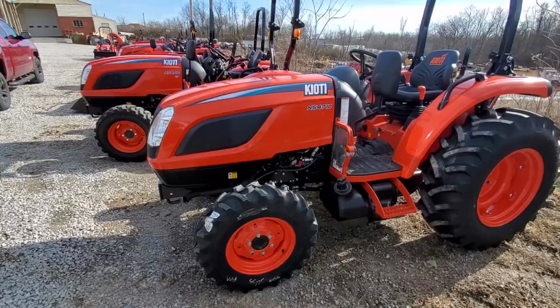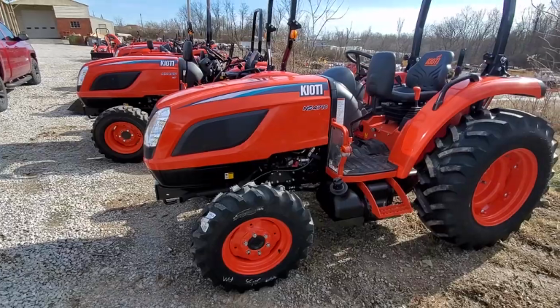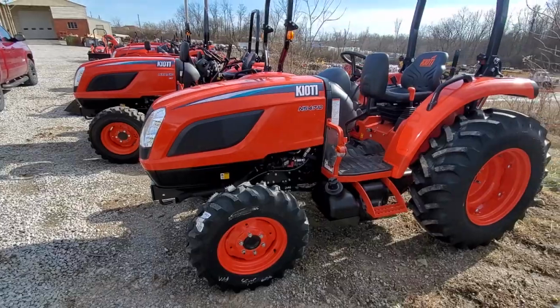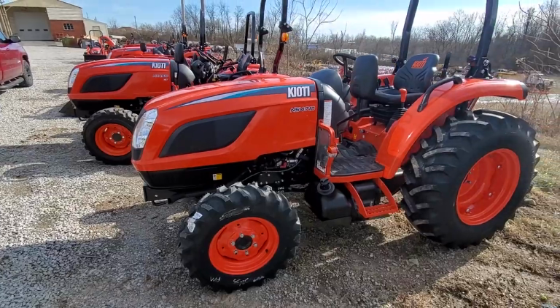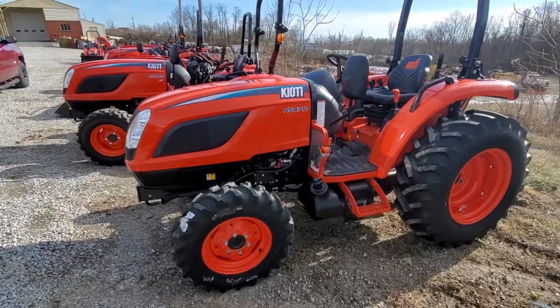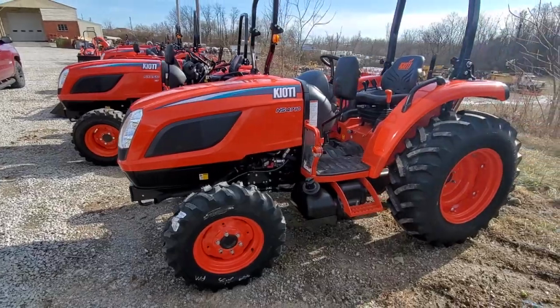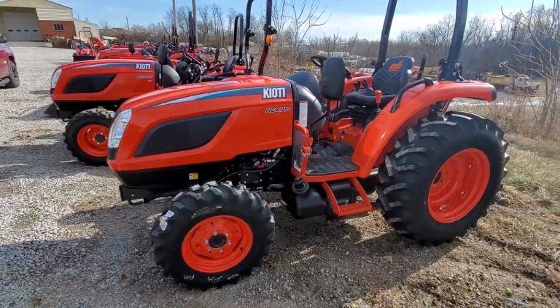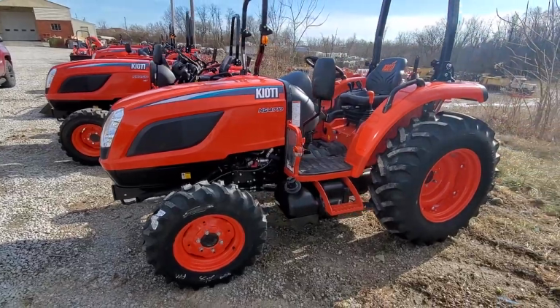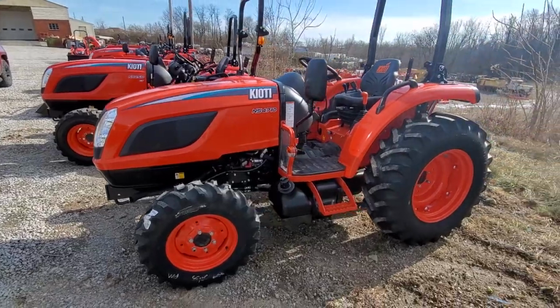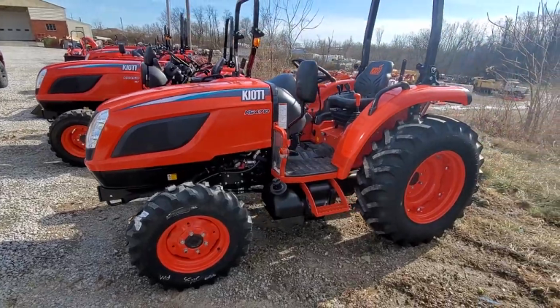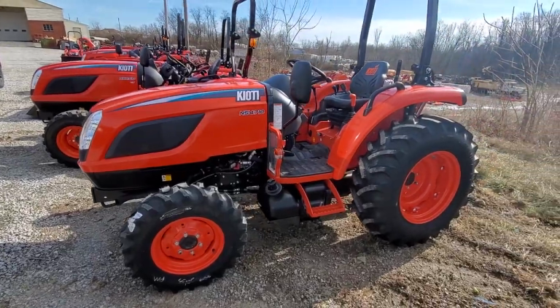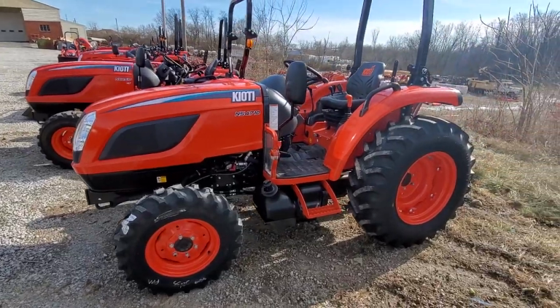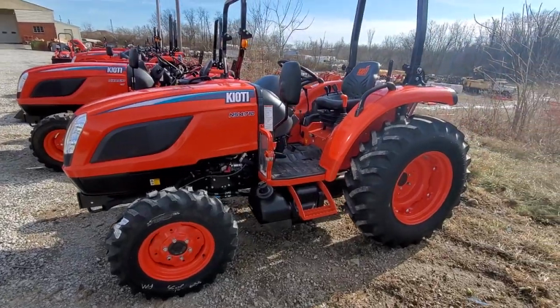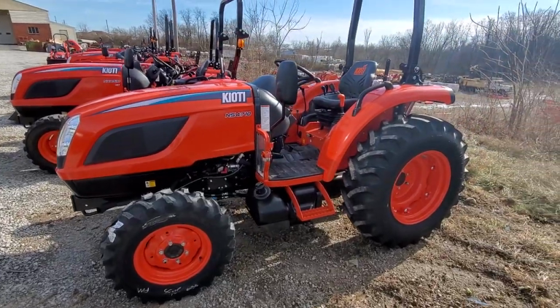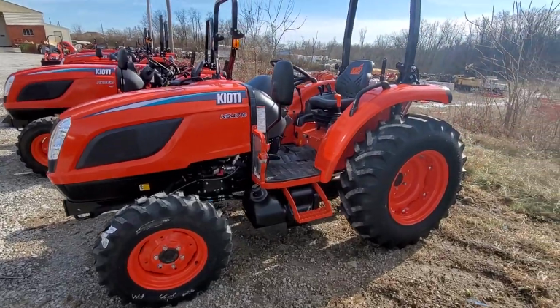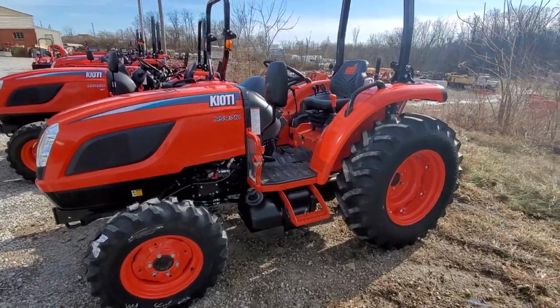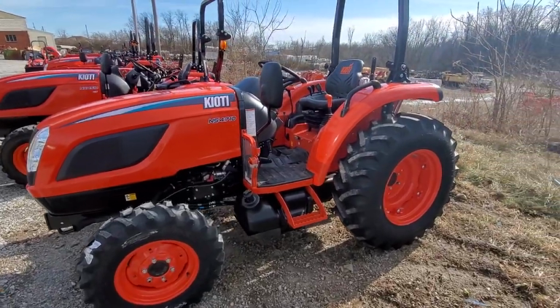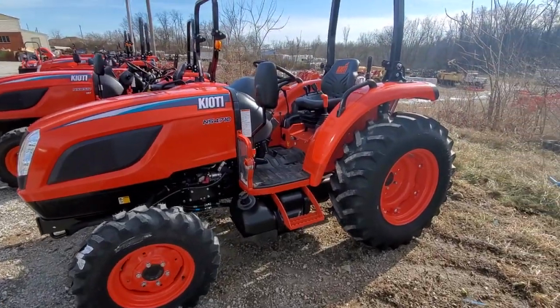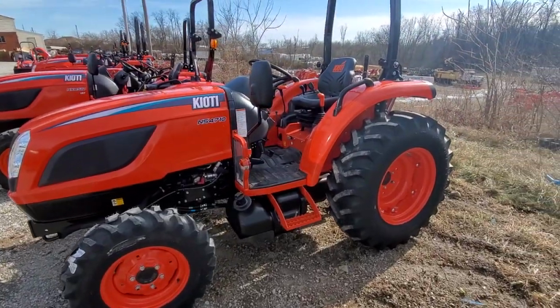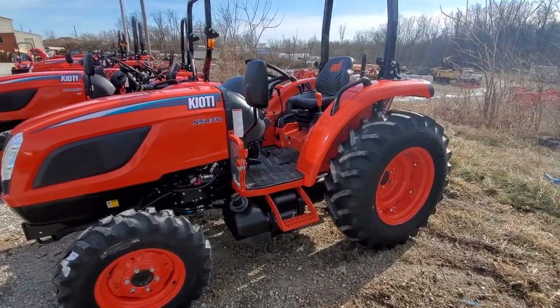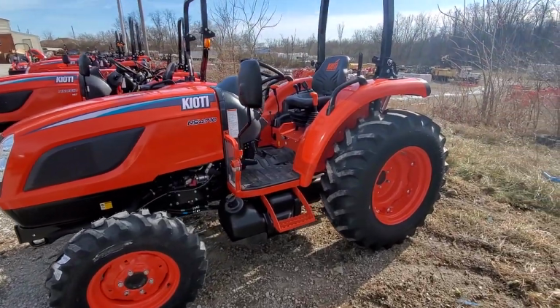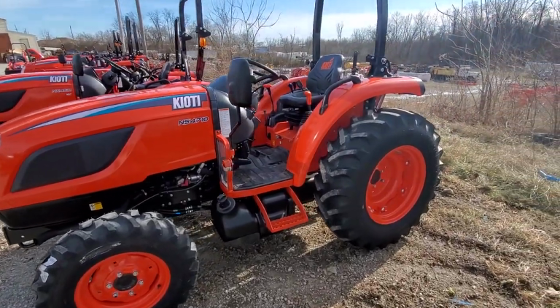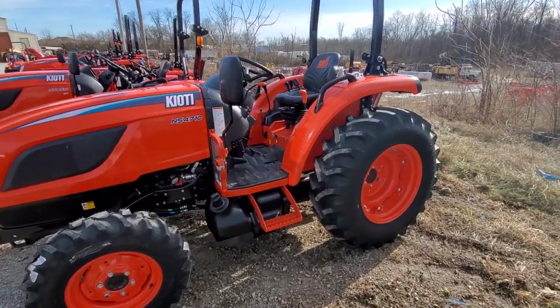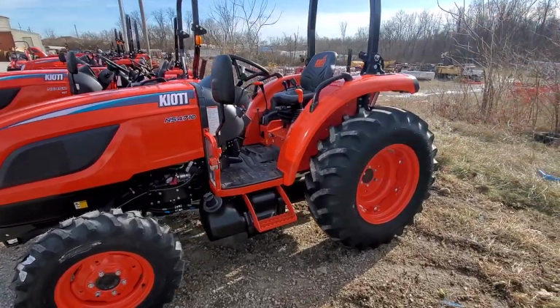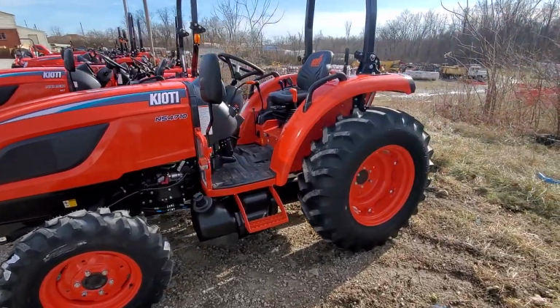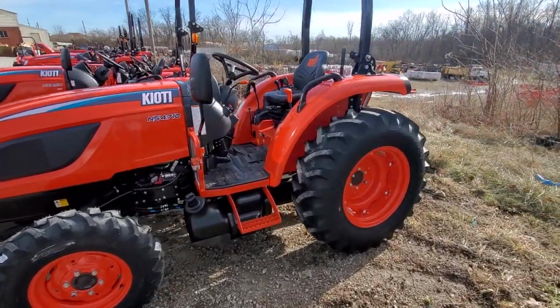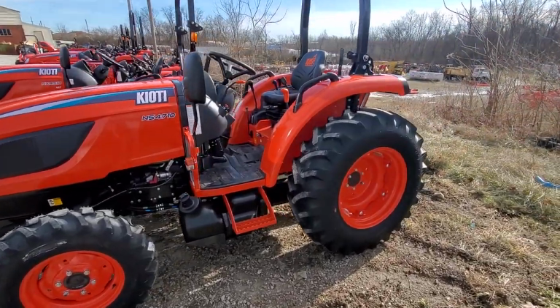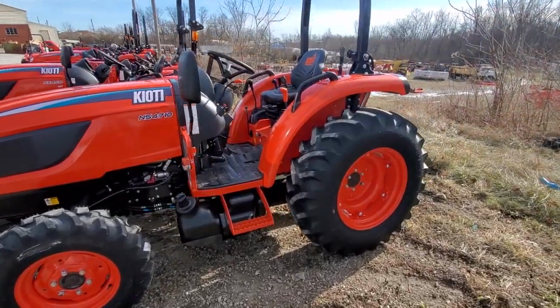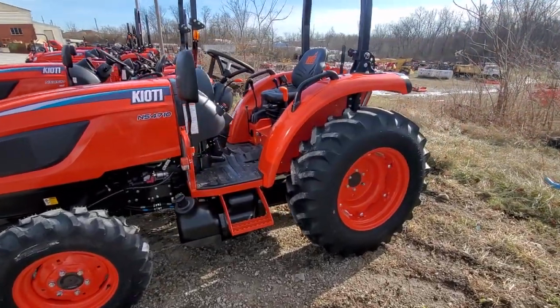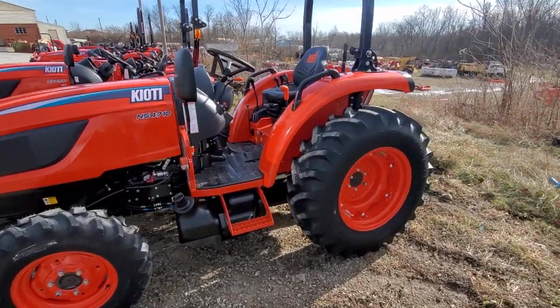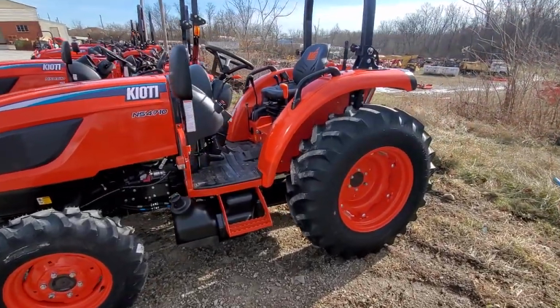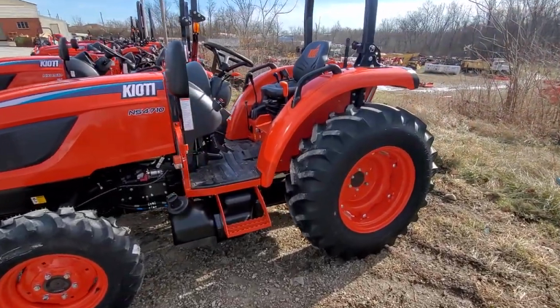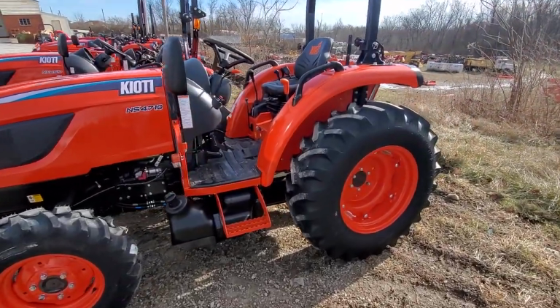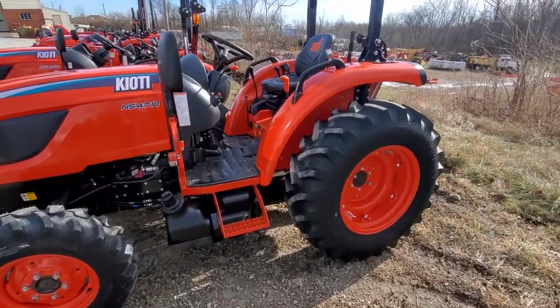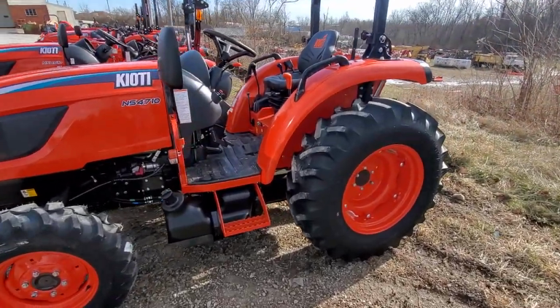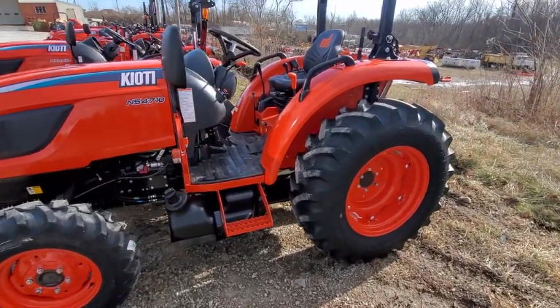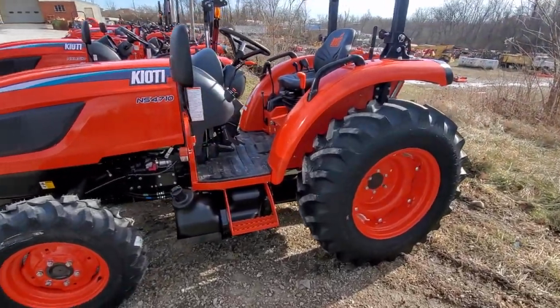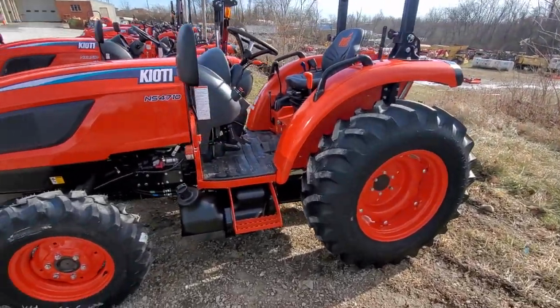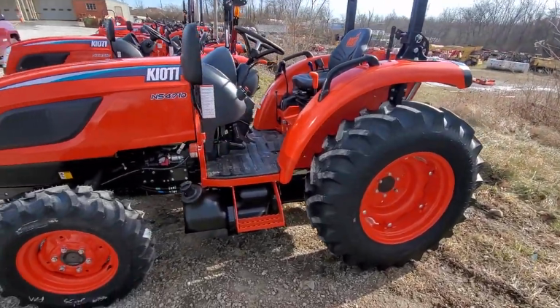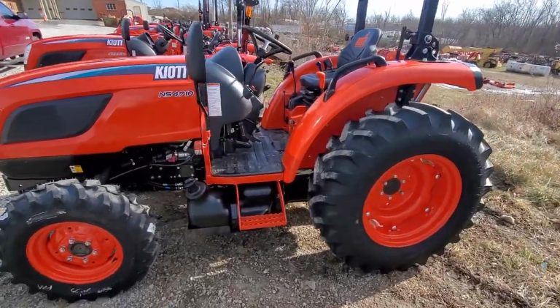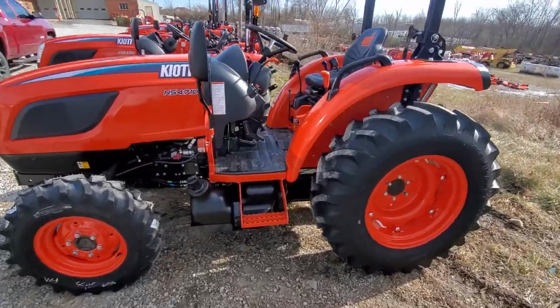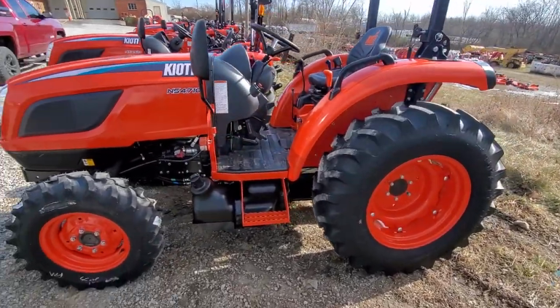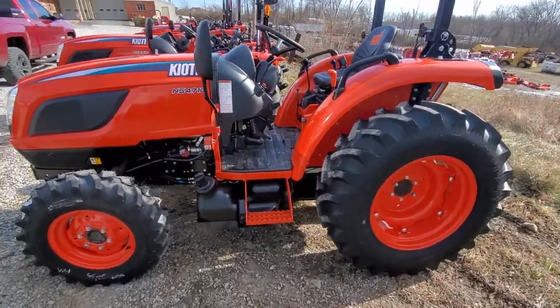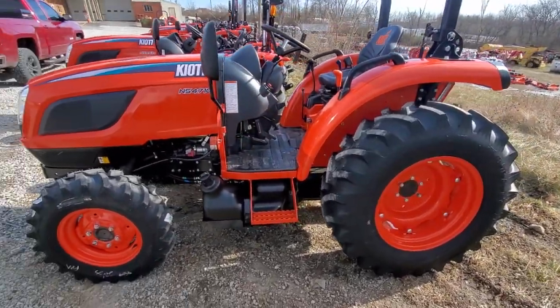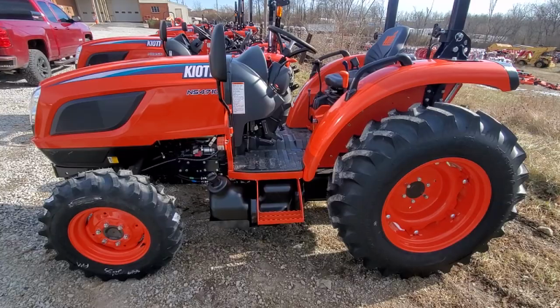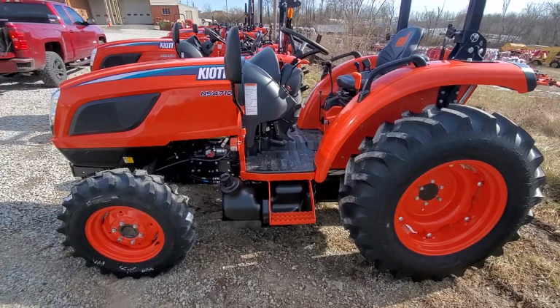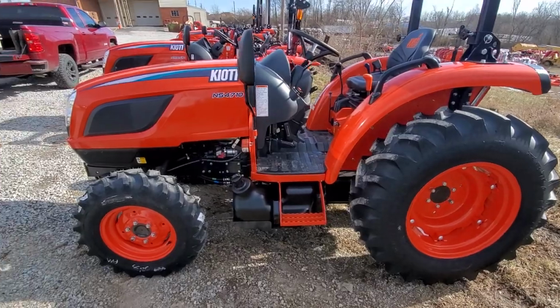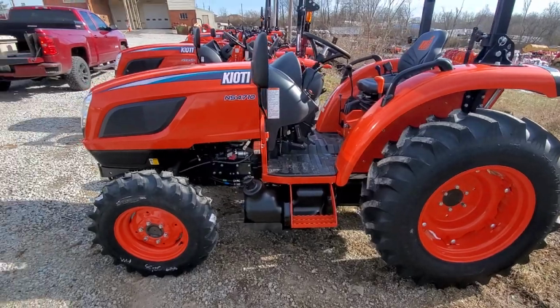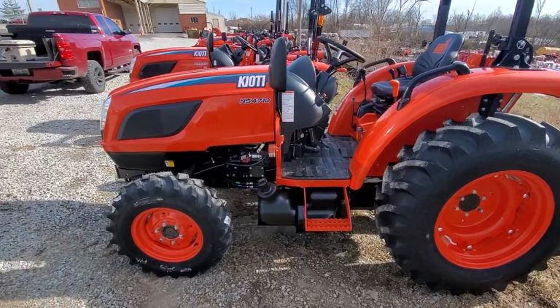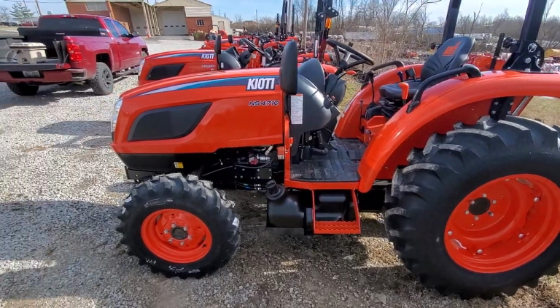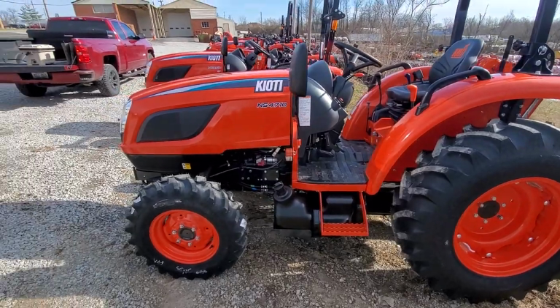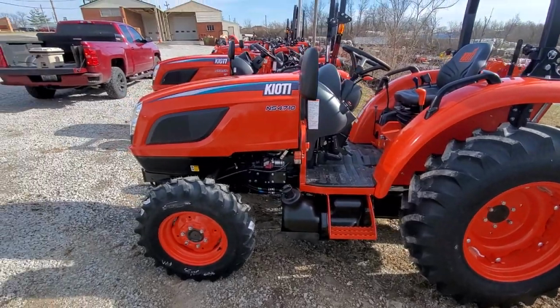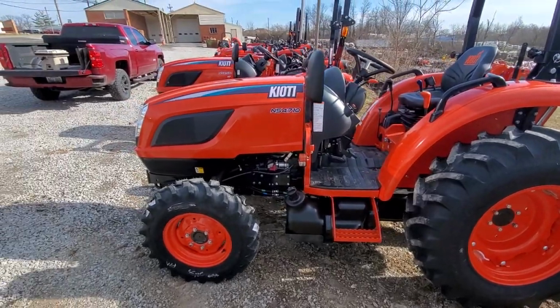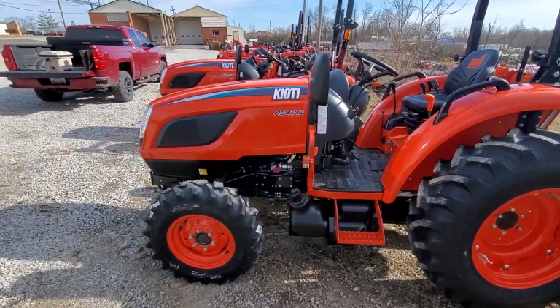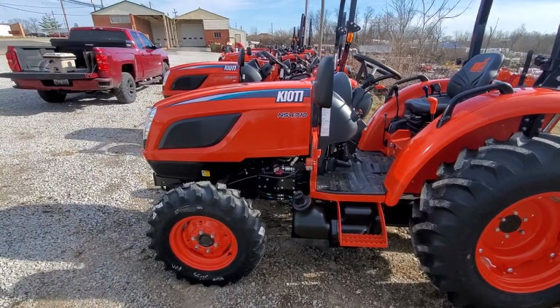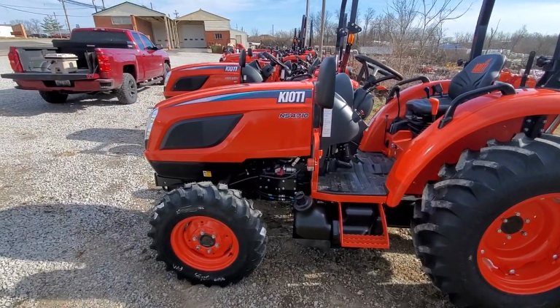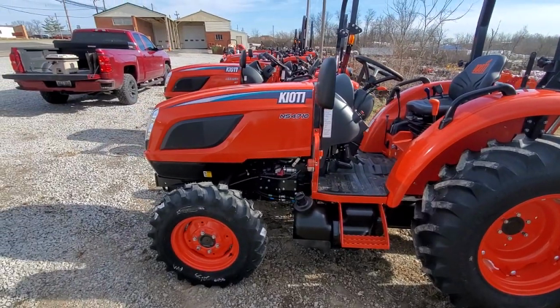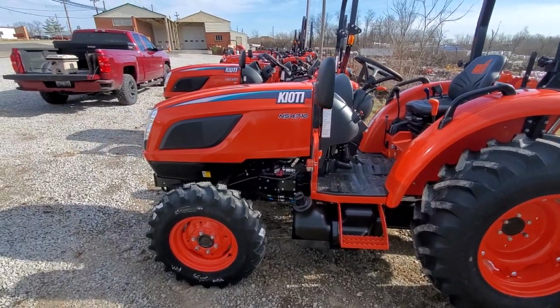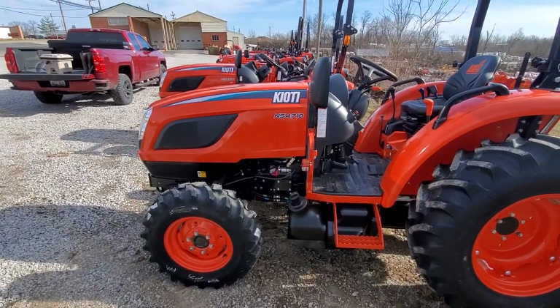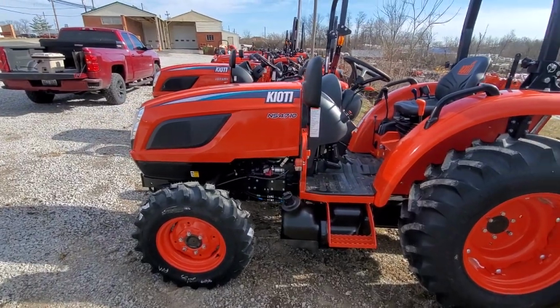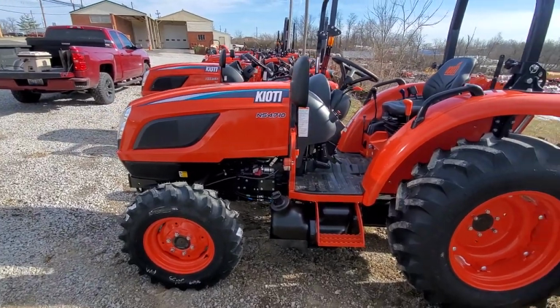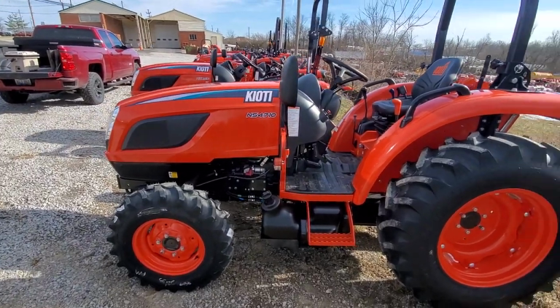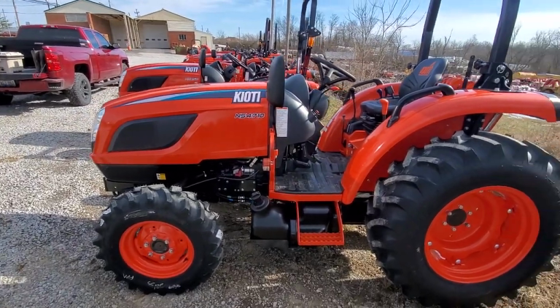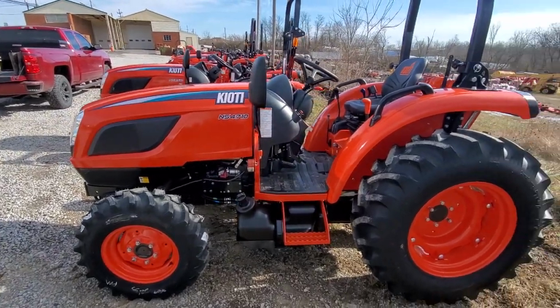How's it going everybody? This is Nathan at Kitten Equipment Company, your Tri-State Northern Kentucky Coyote 5 Paw Premier Dealer.